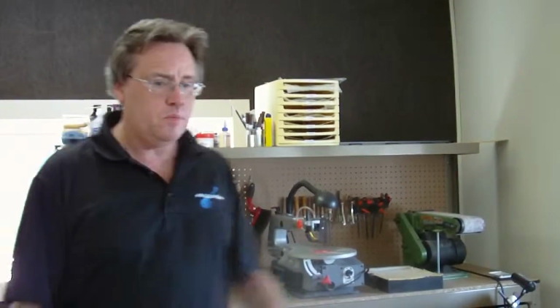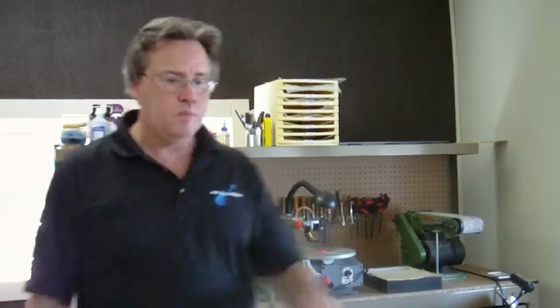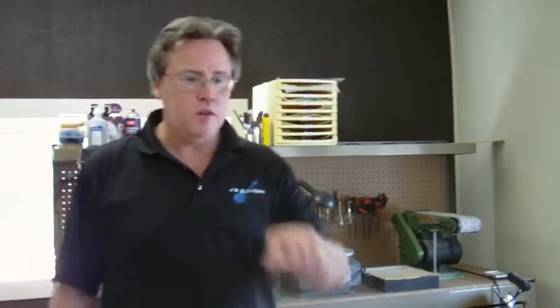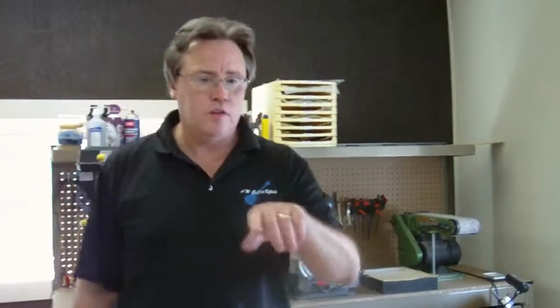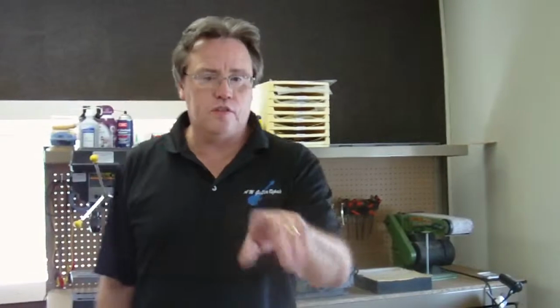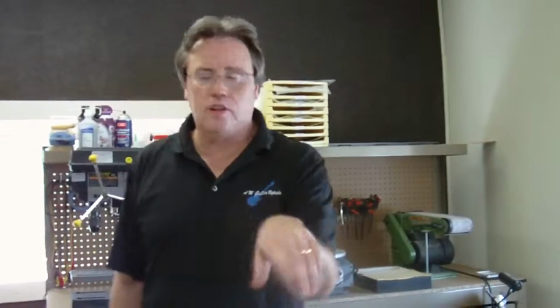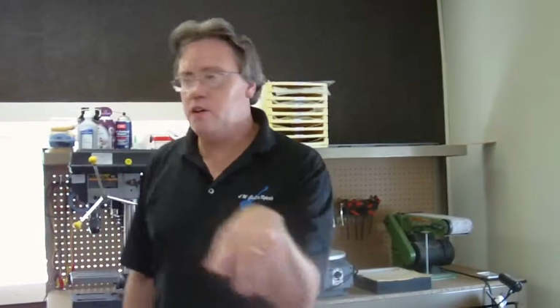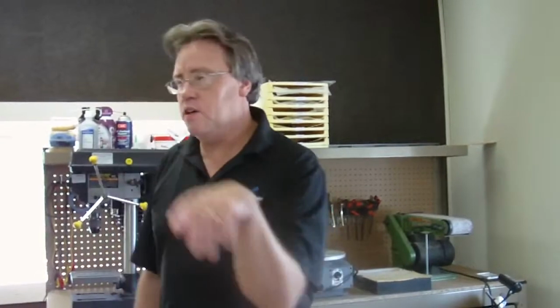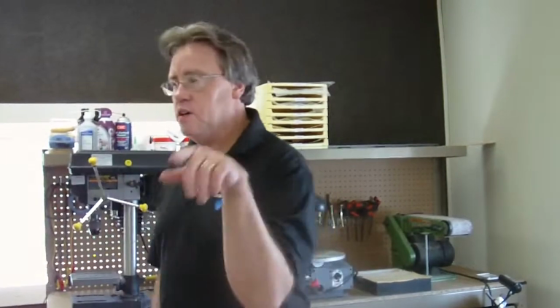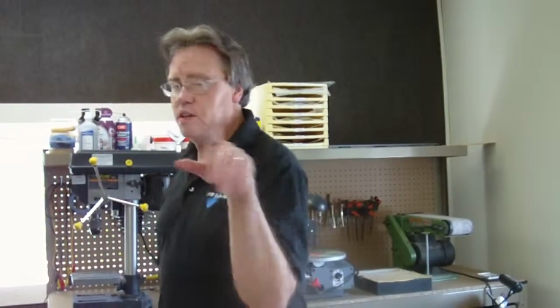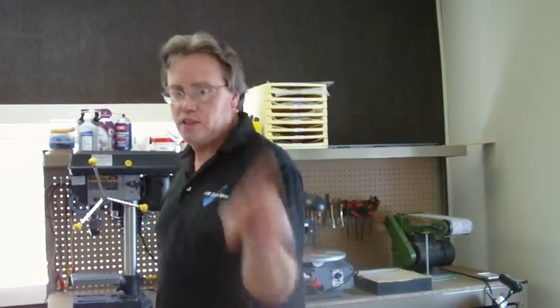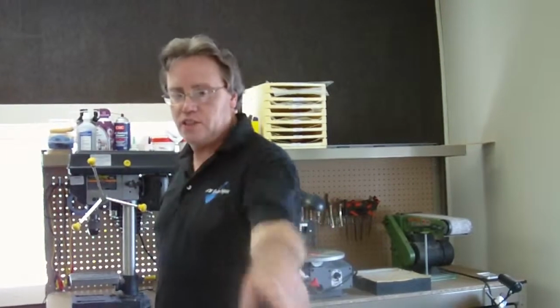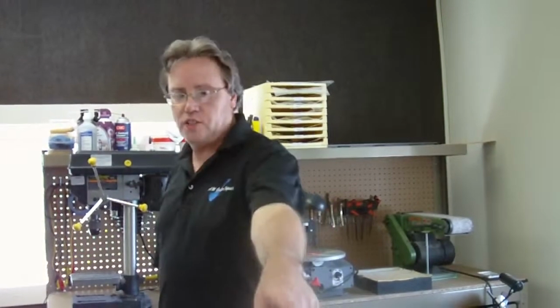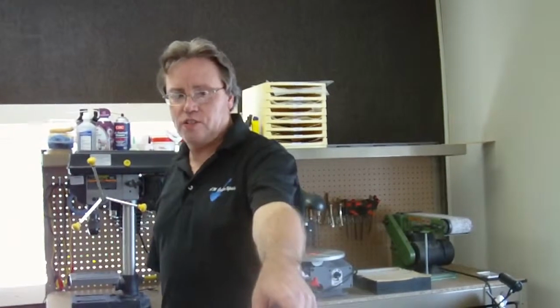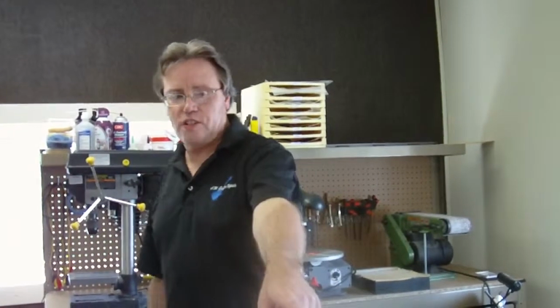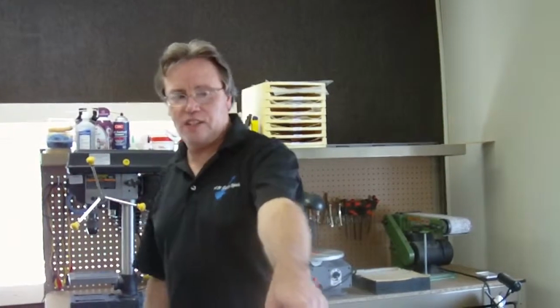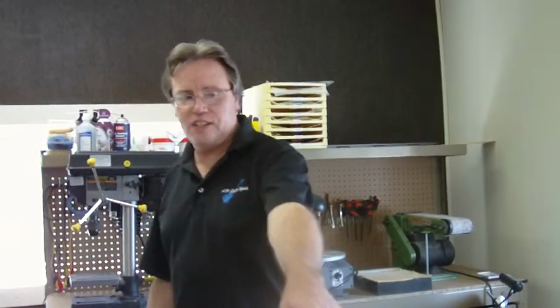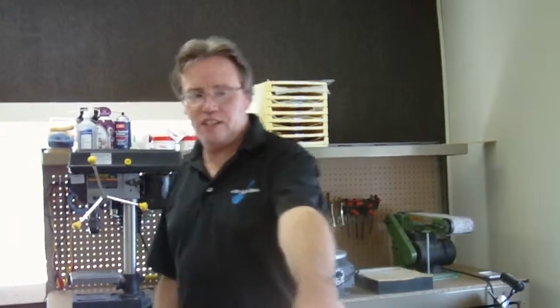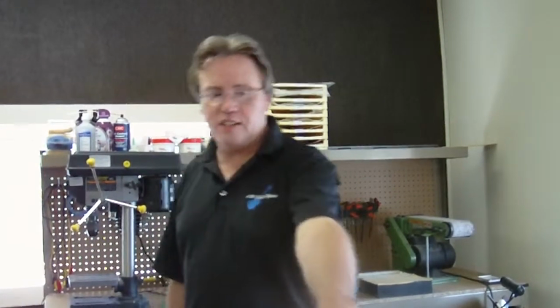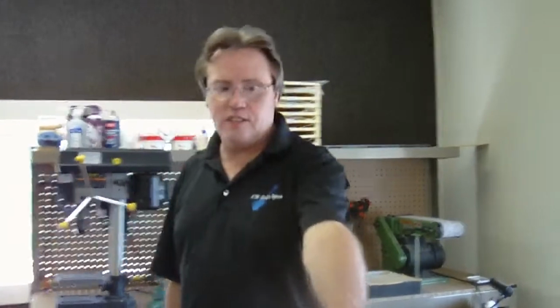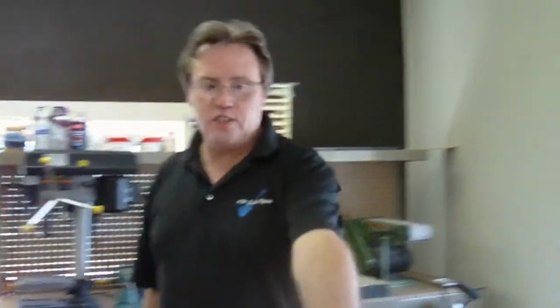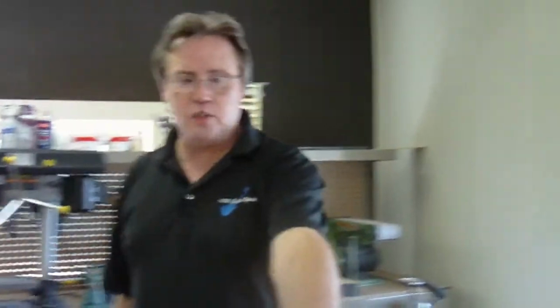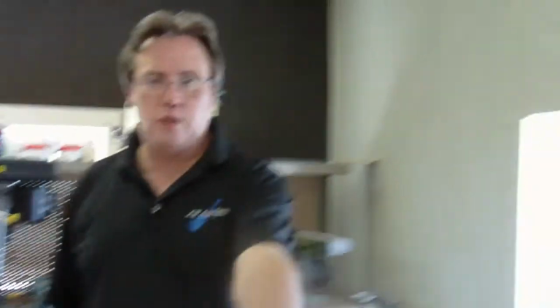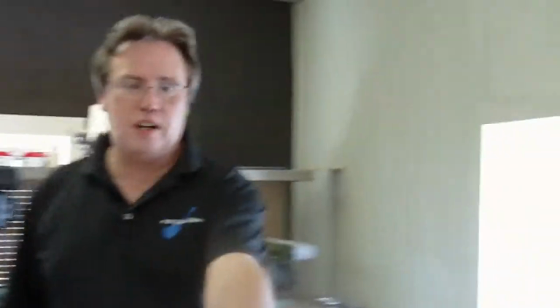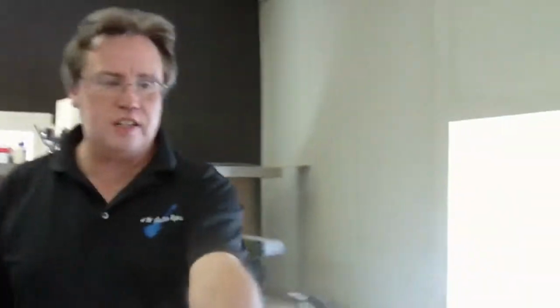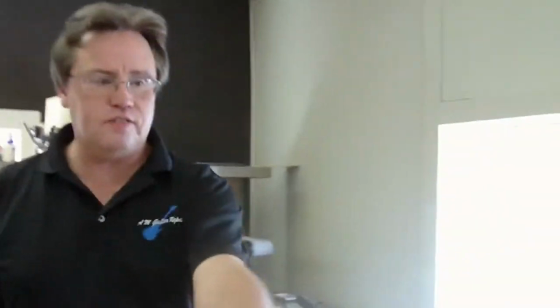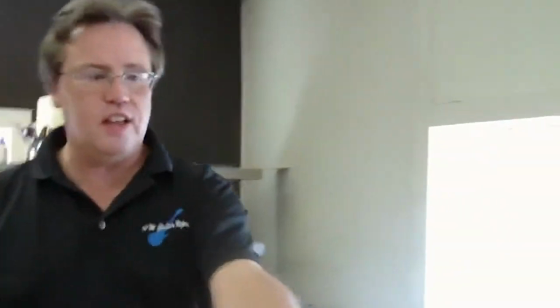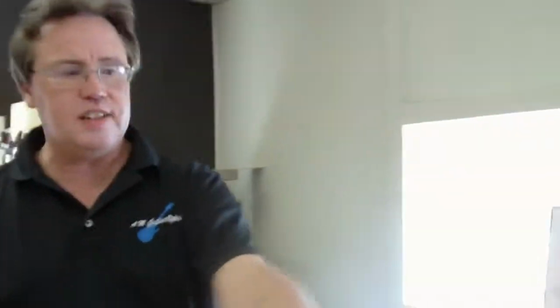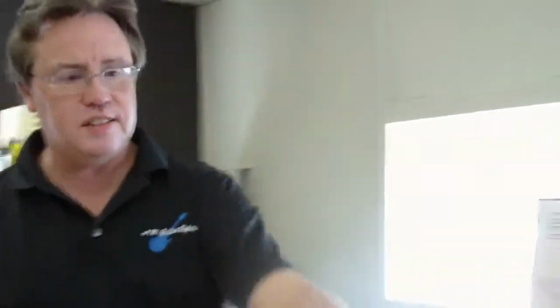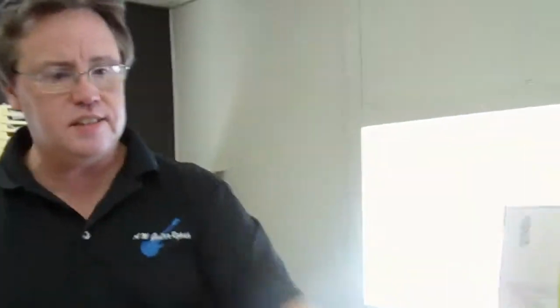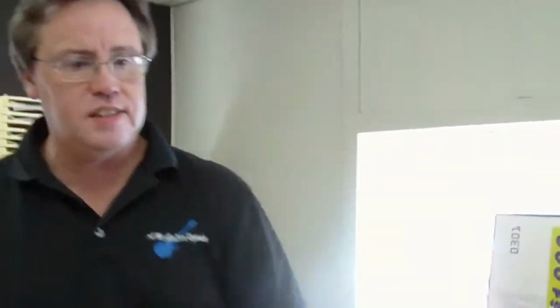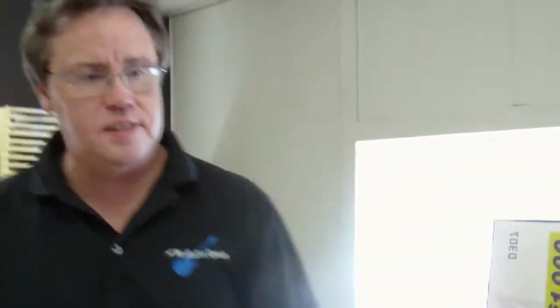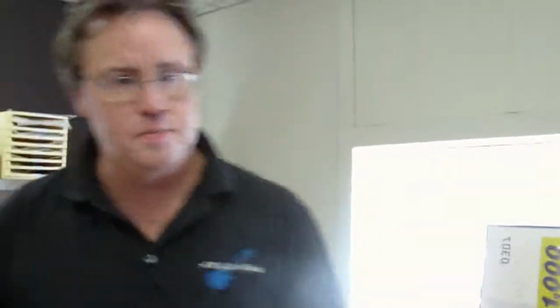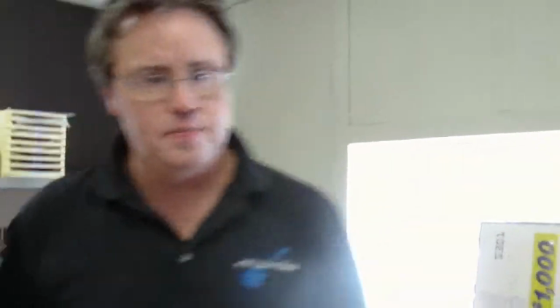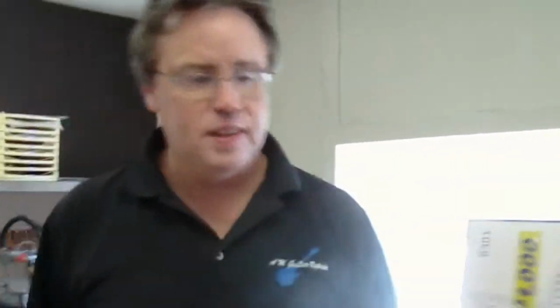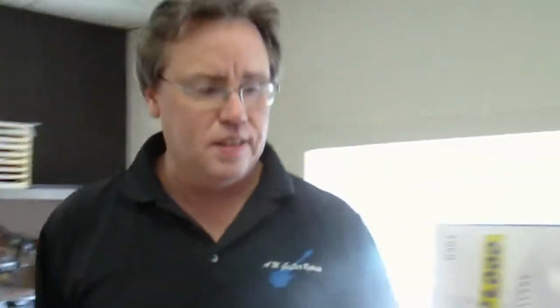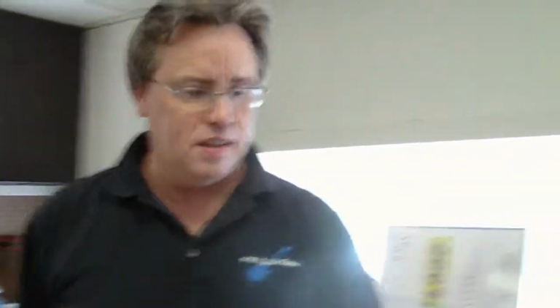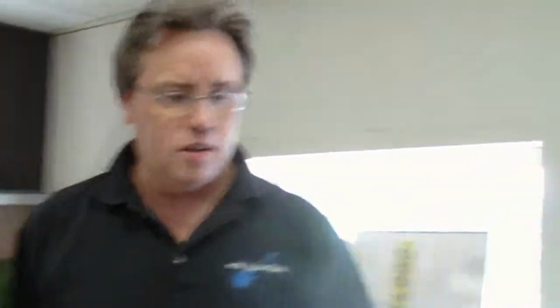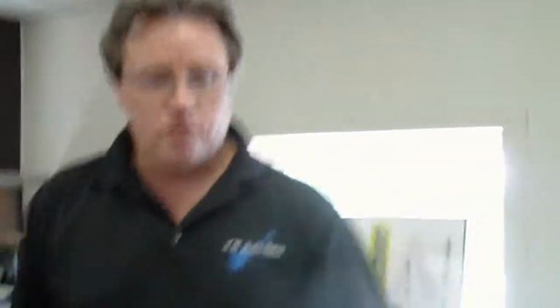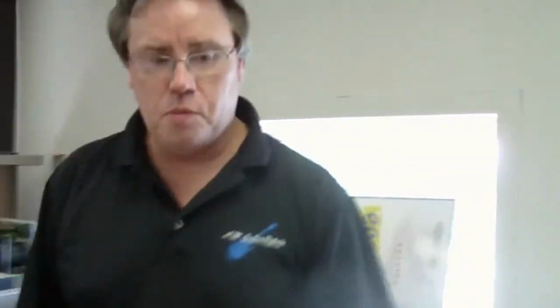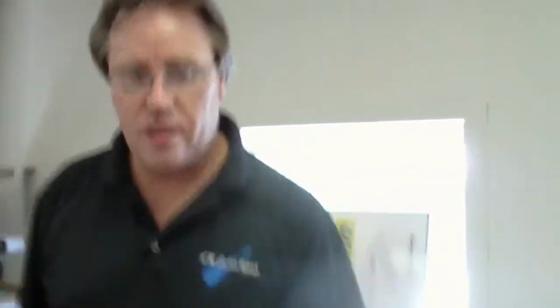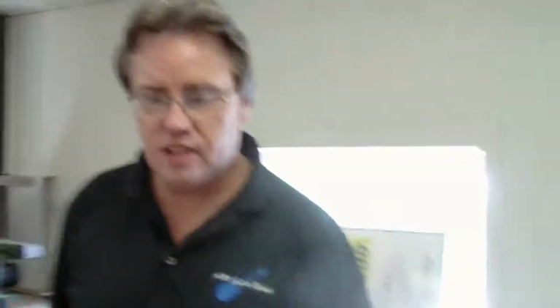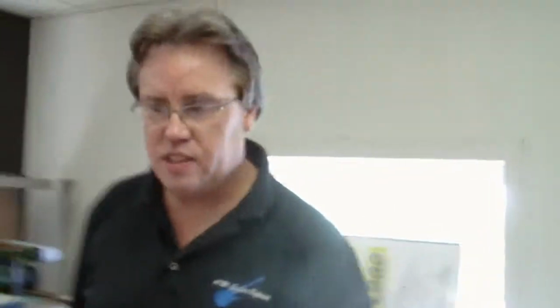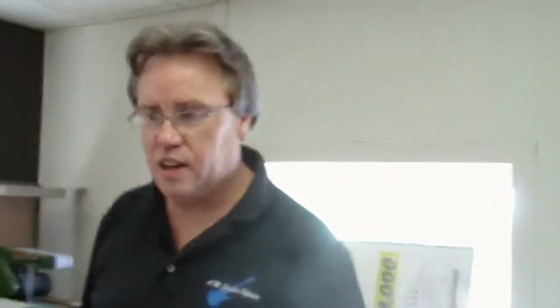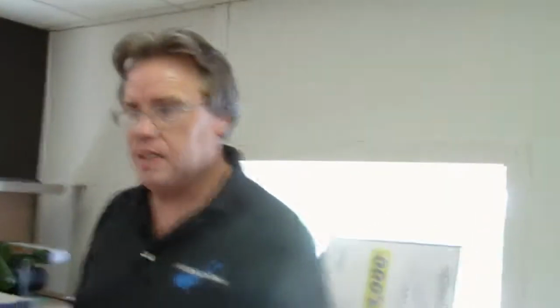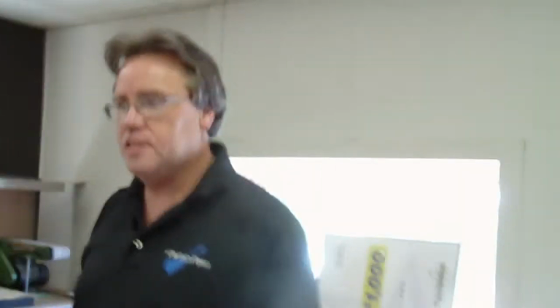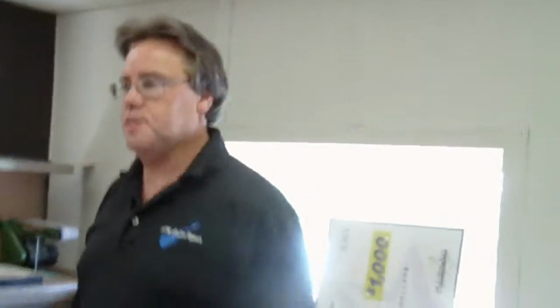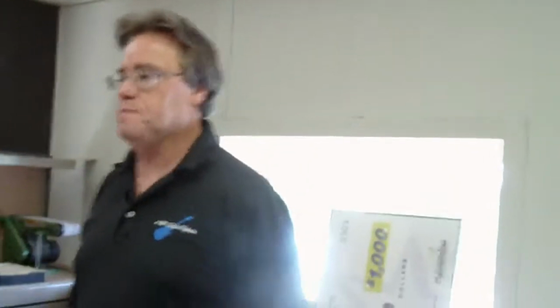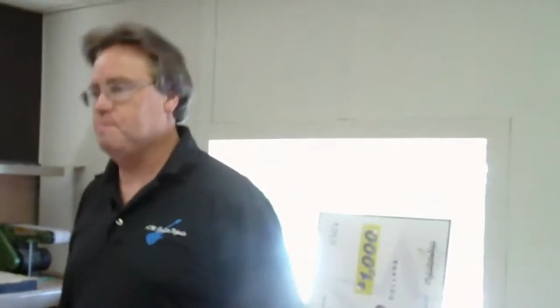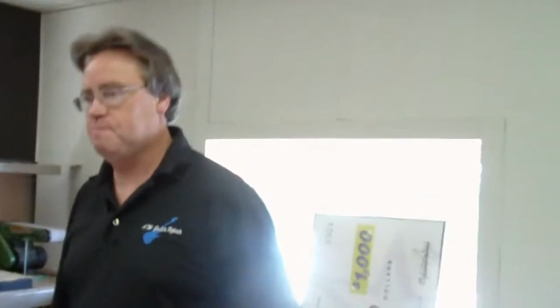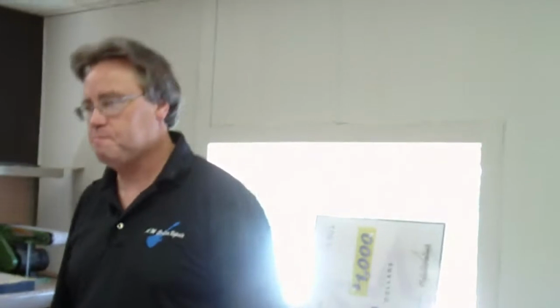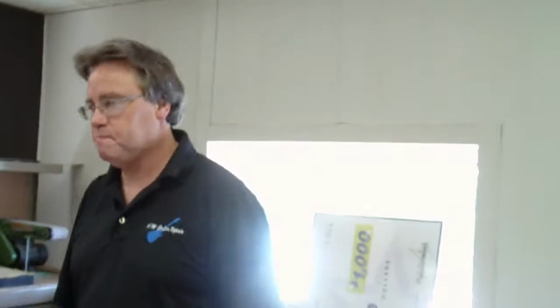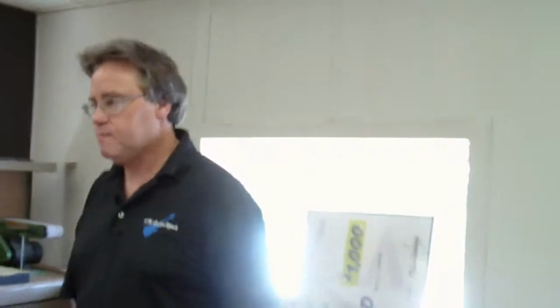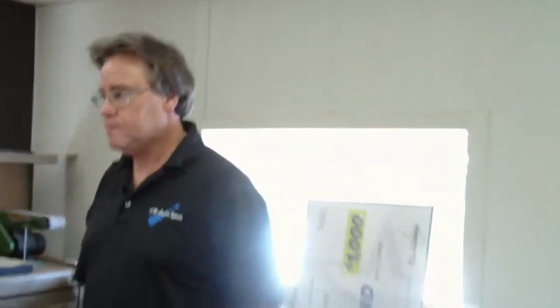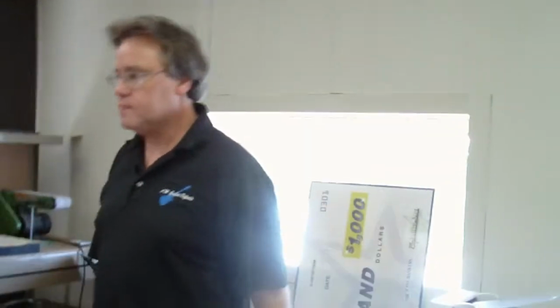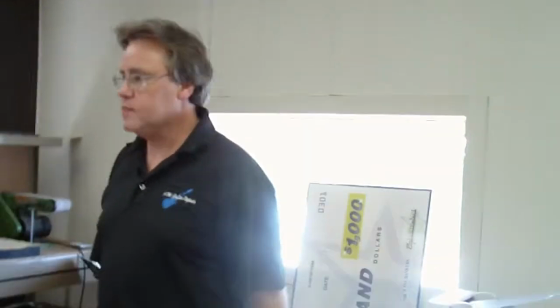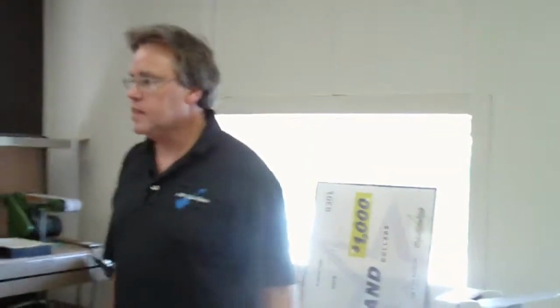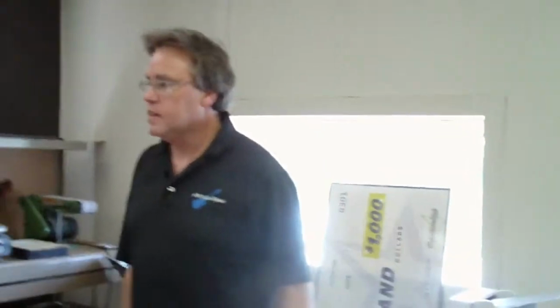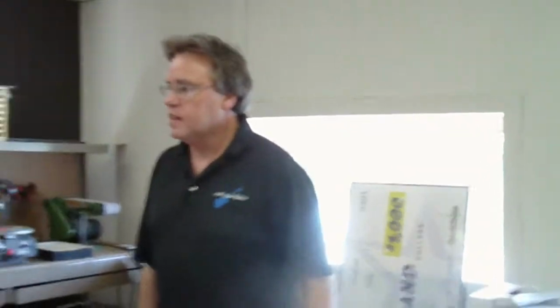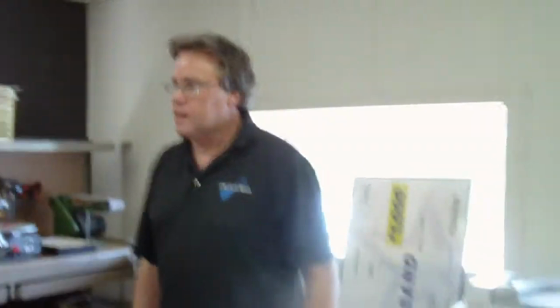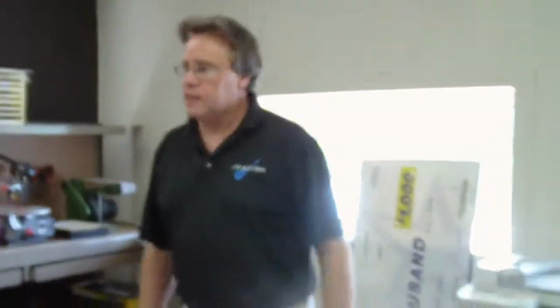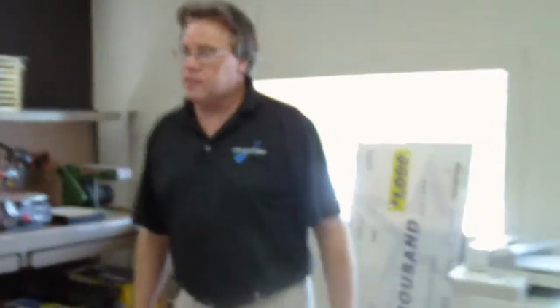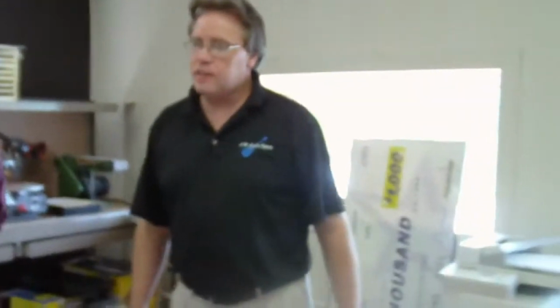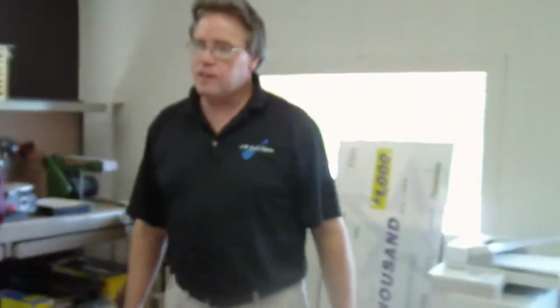Over in this corner here, this is where I give lessons, over by the guitars.